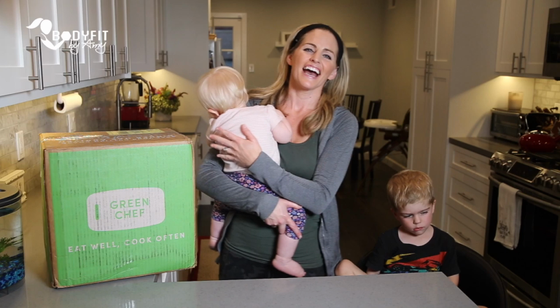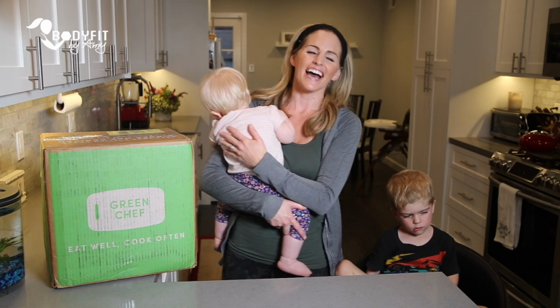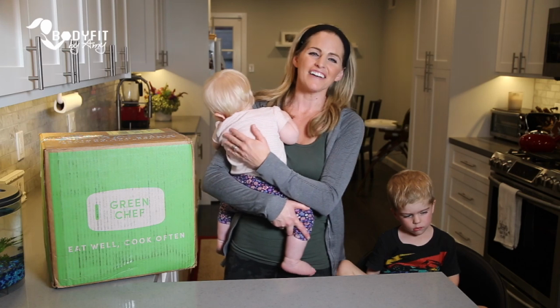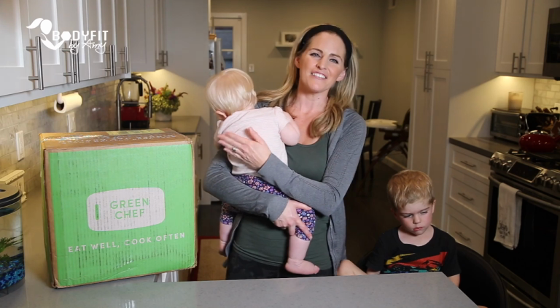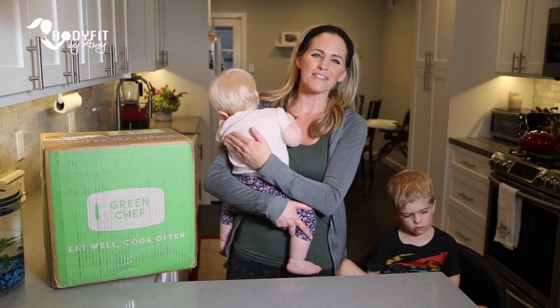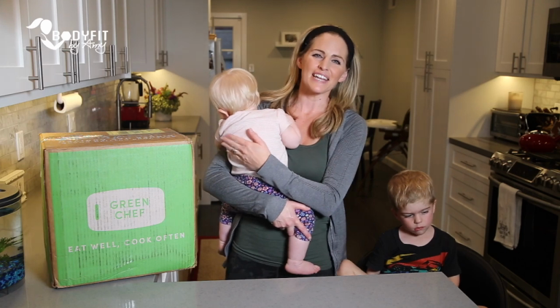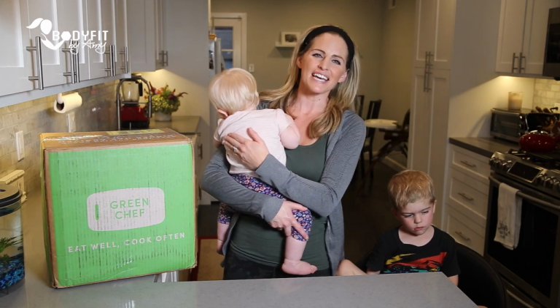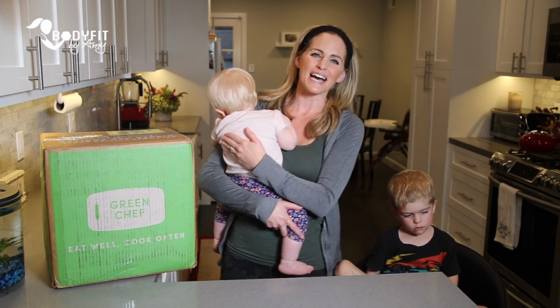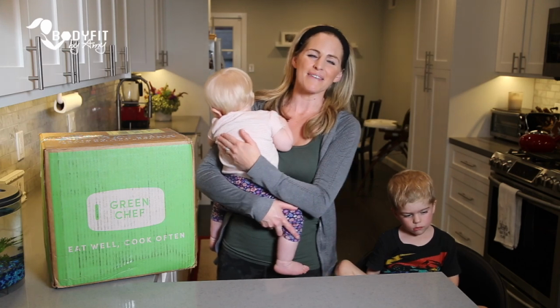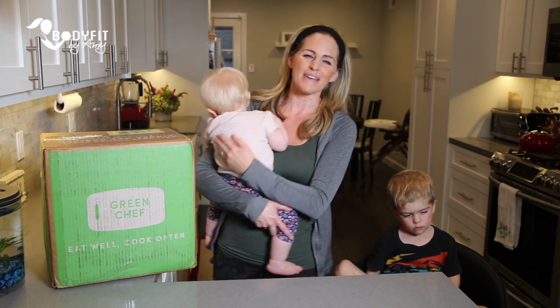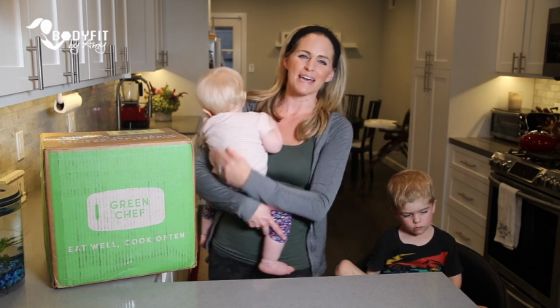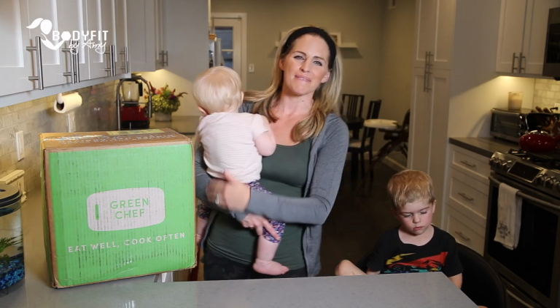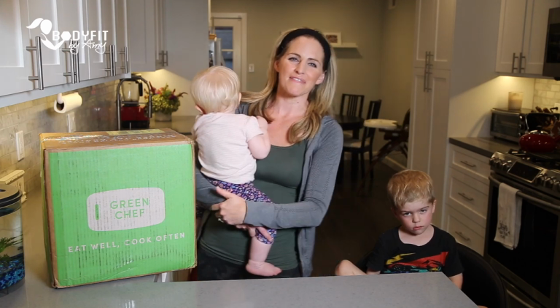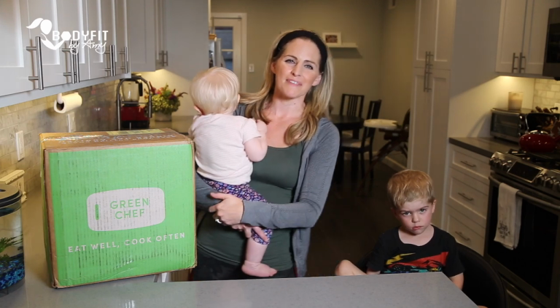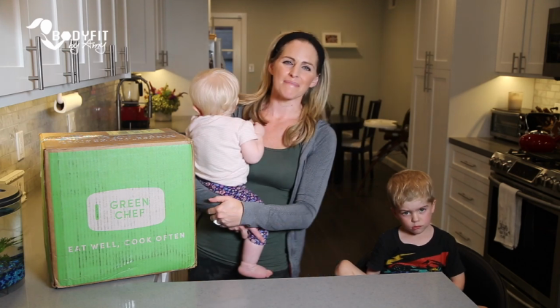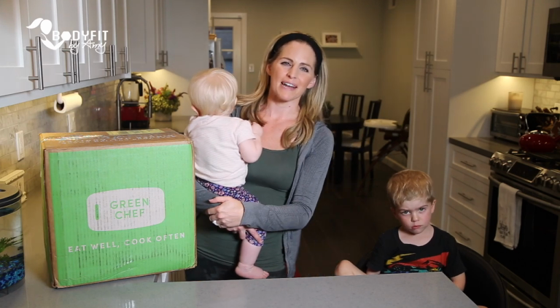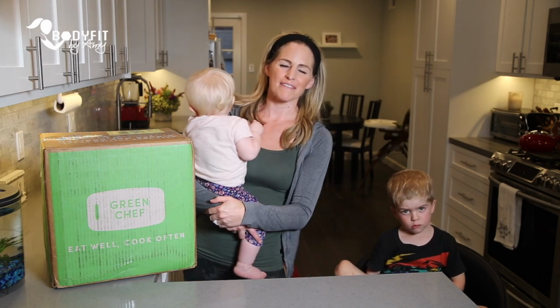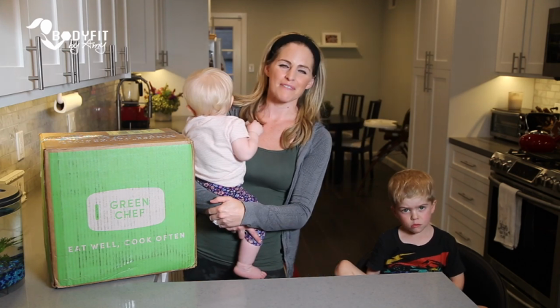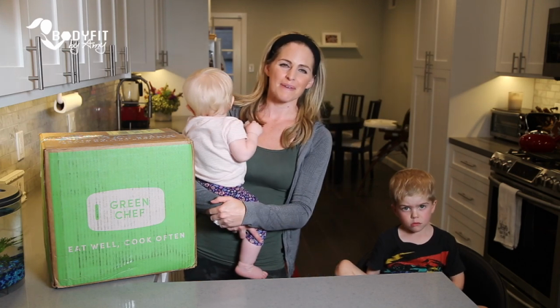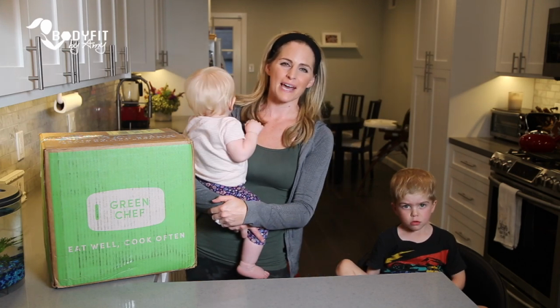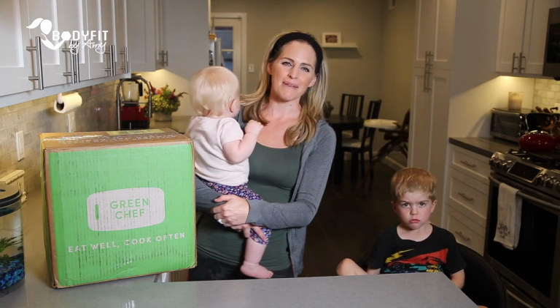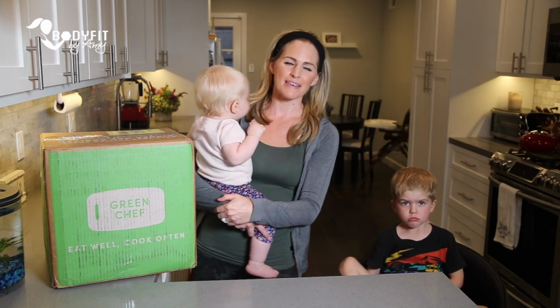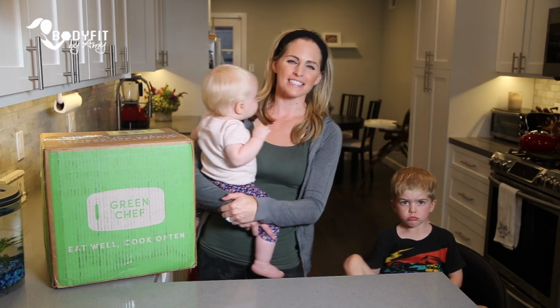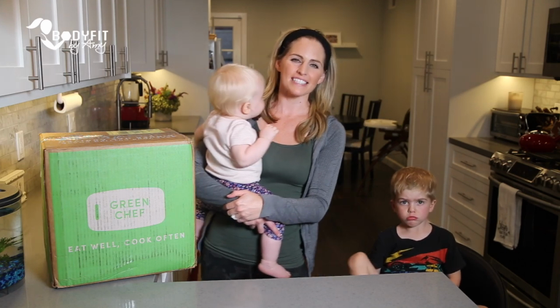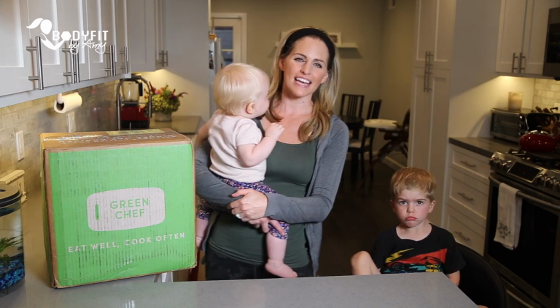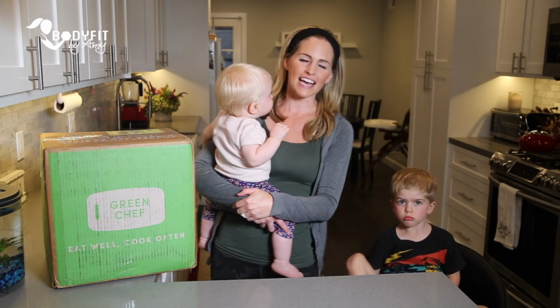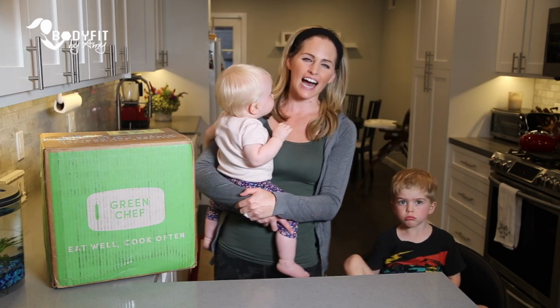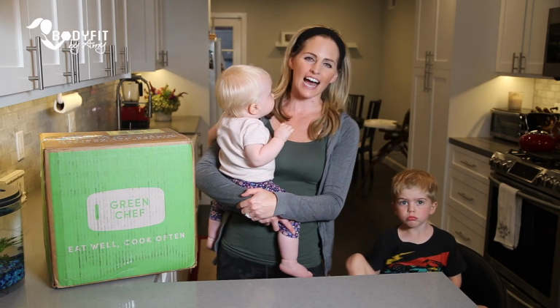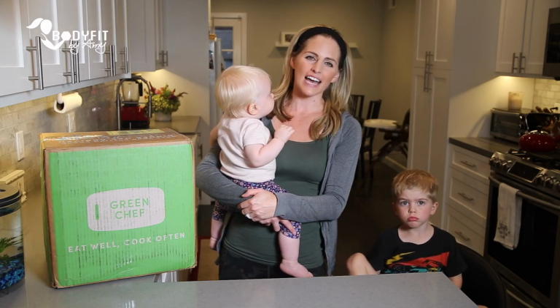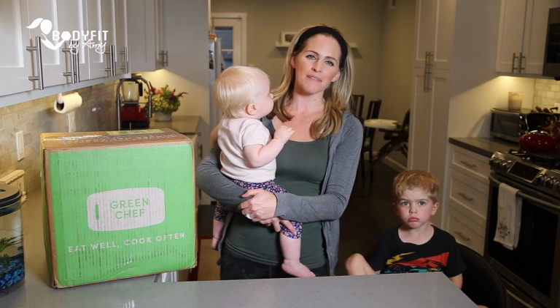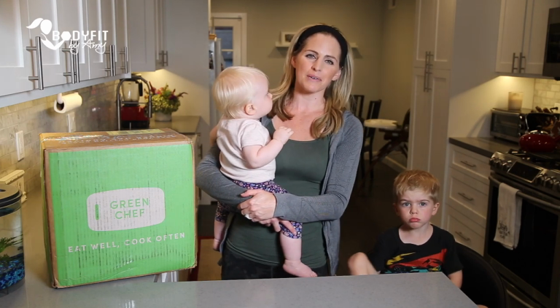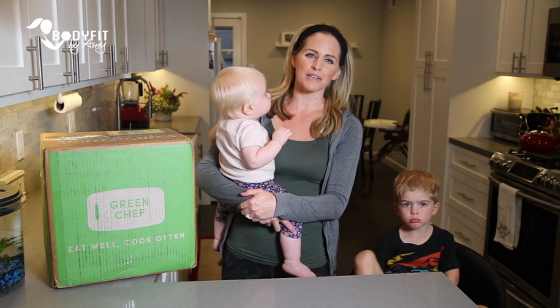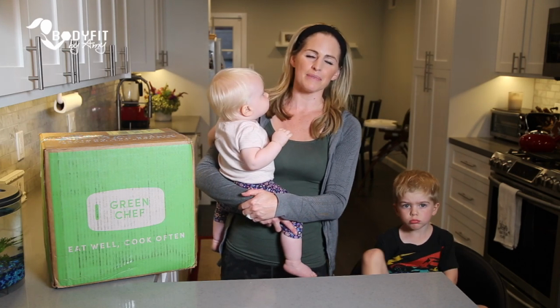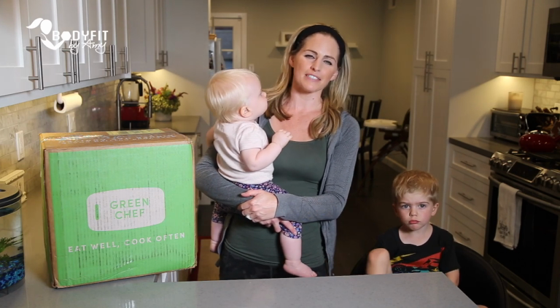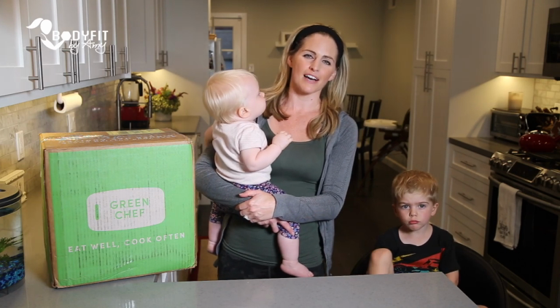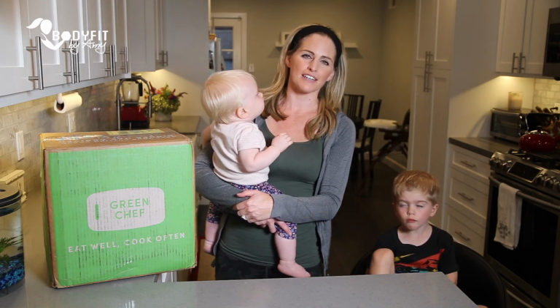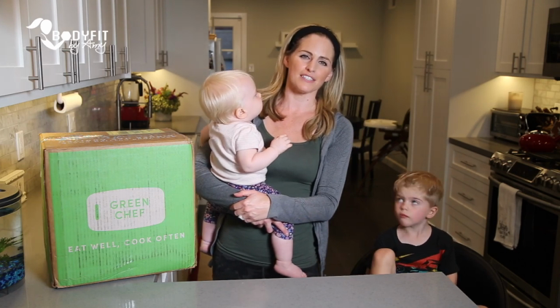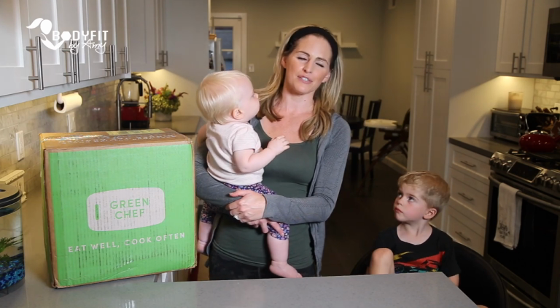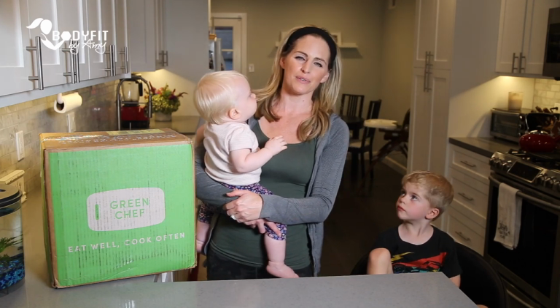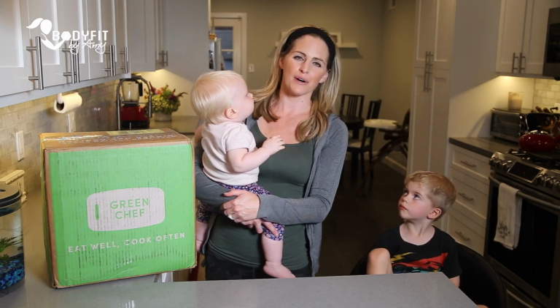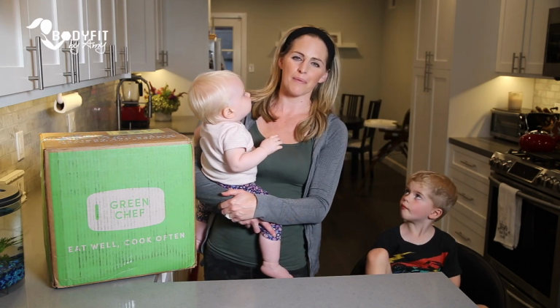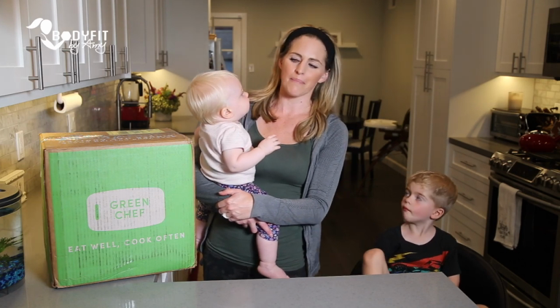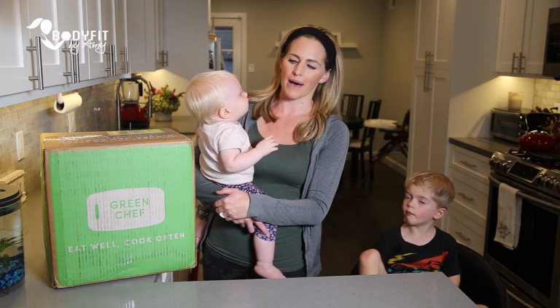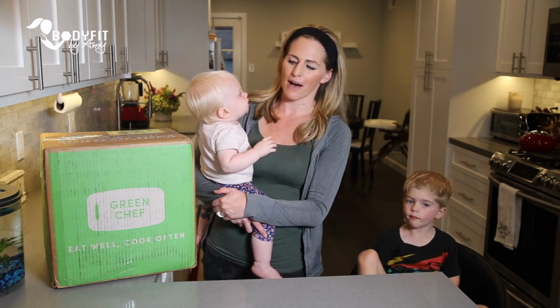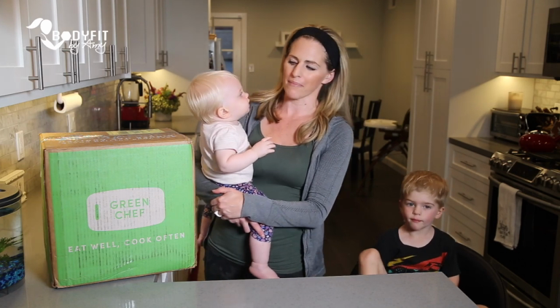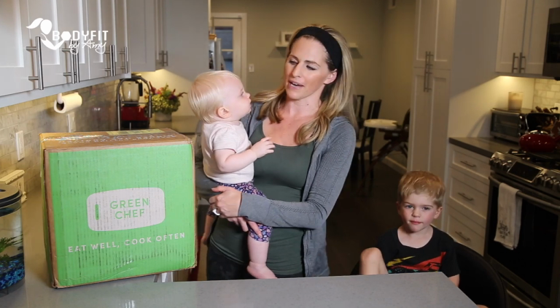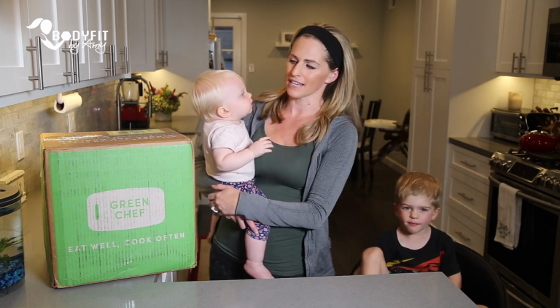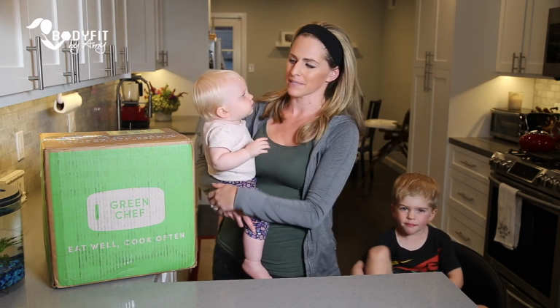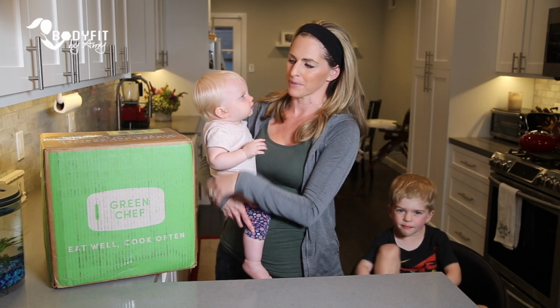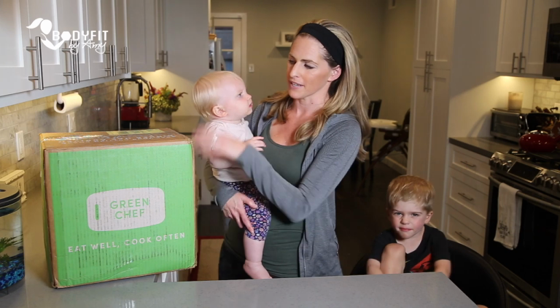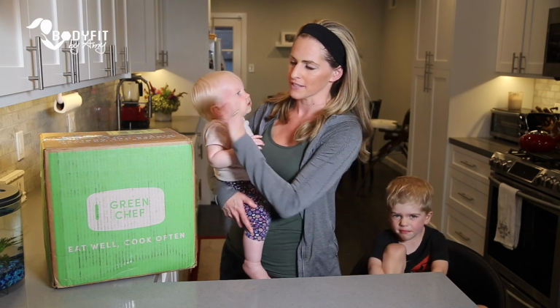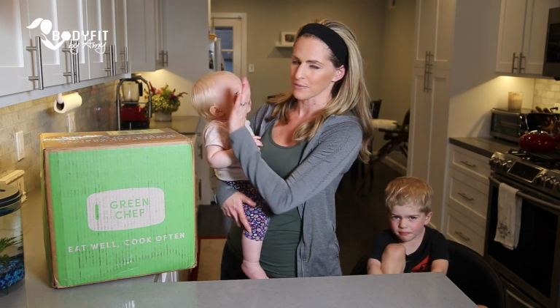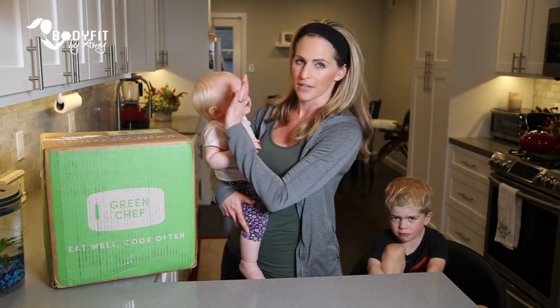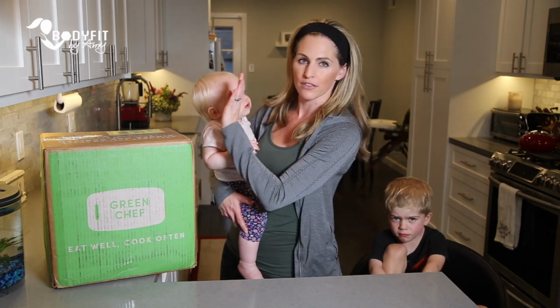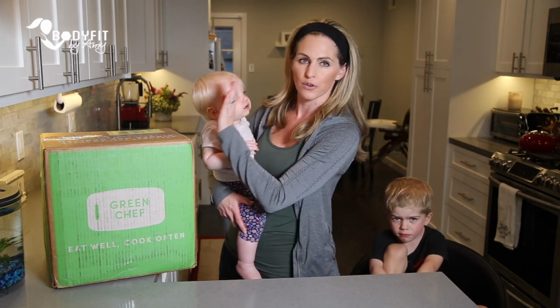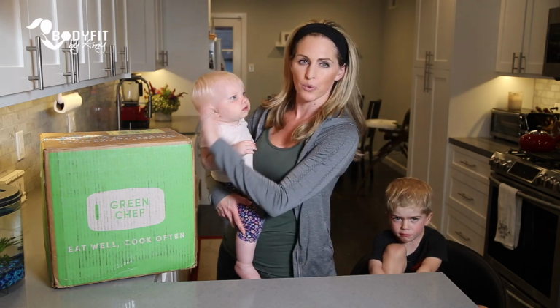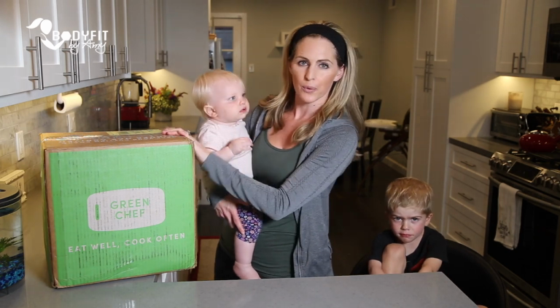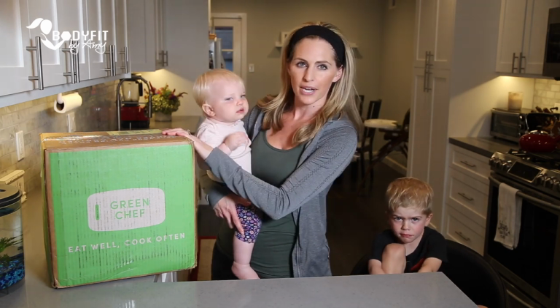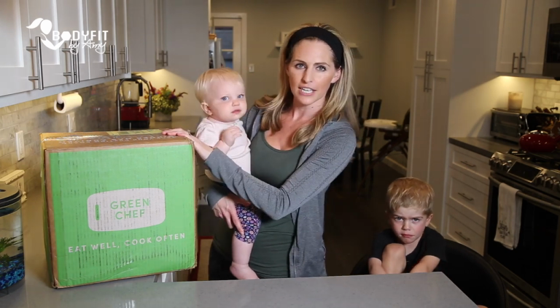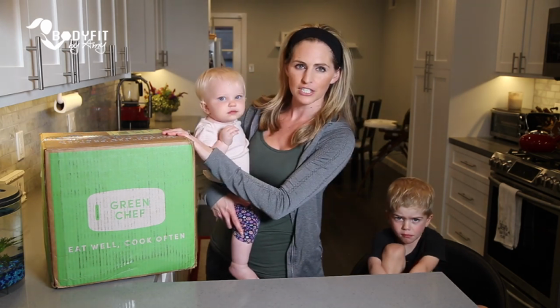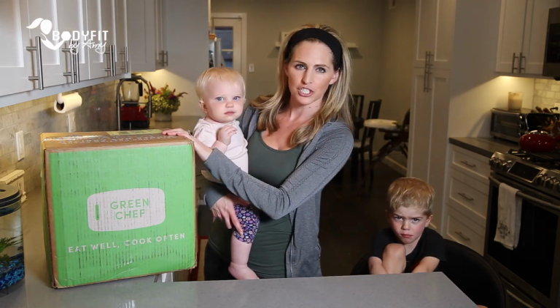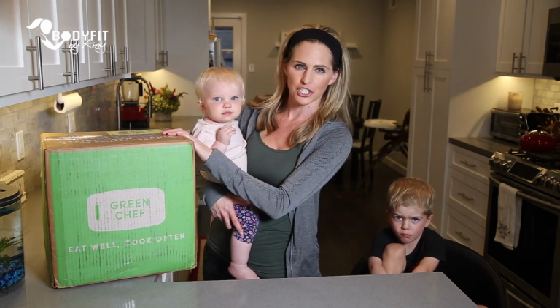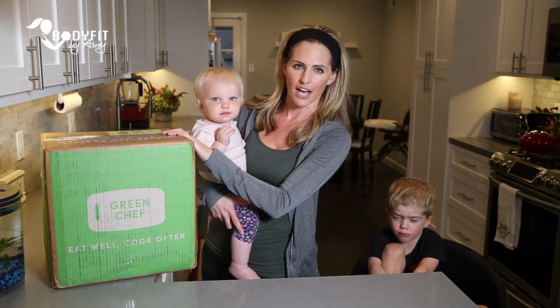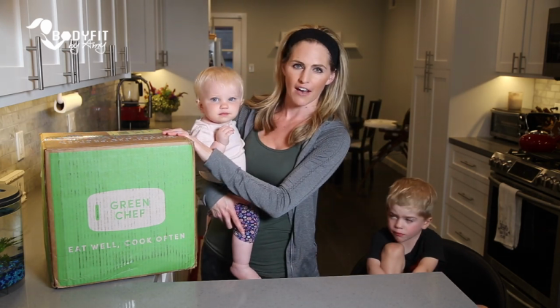Hi everybody, I'm Amy from Body Fit by Amy and today I am going to be talking to you about my experience with Green Chef.